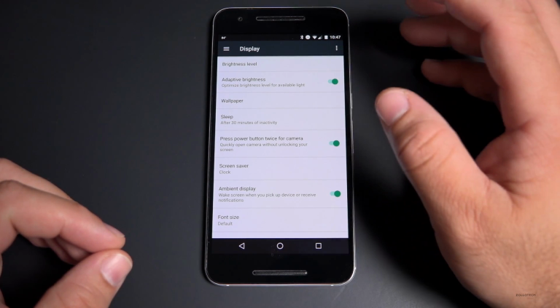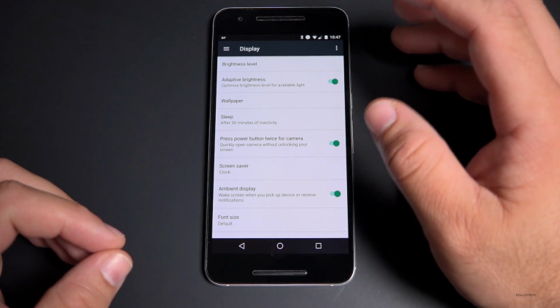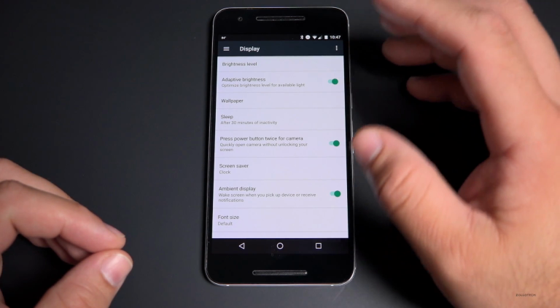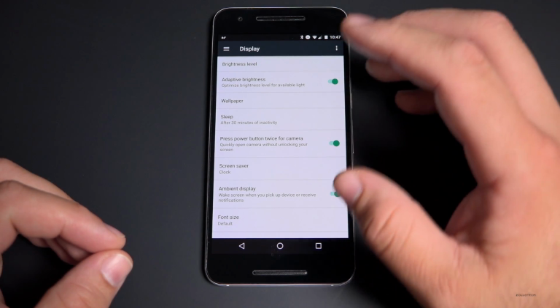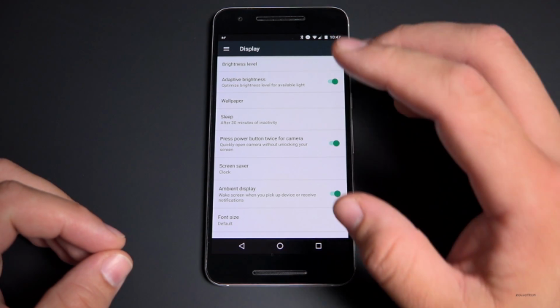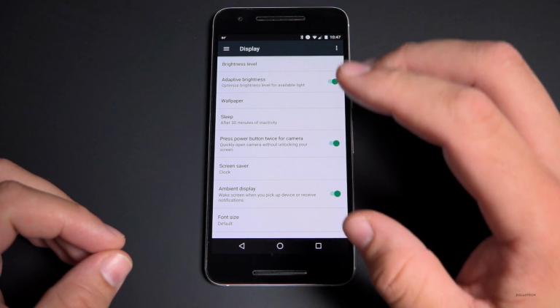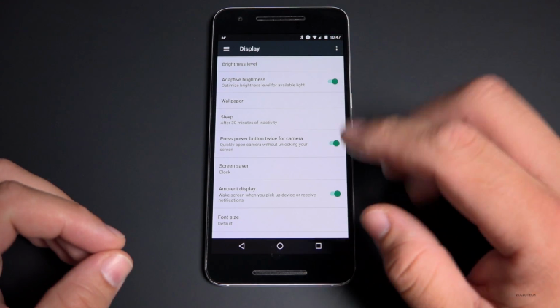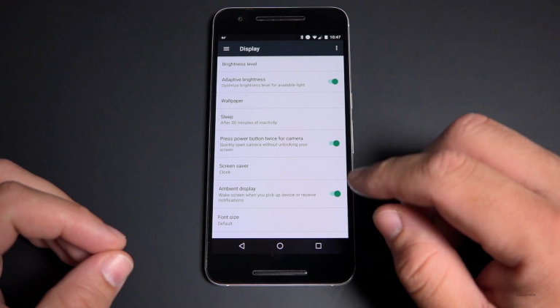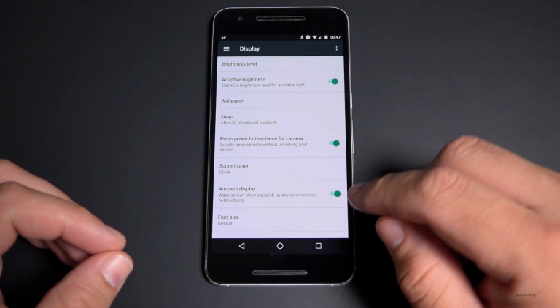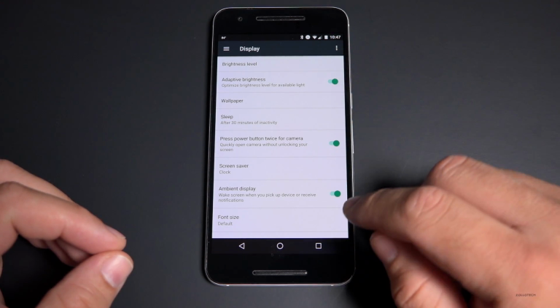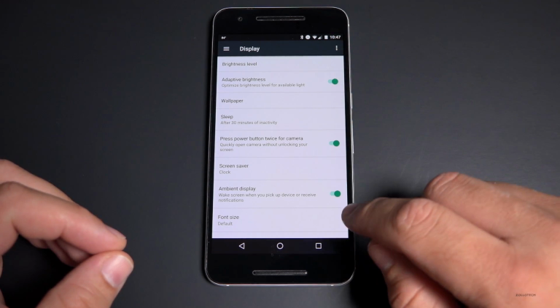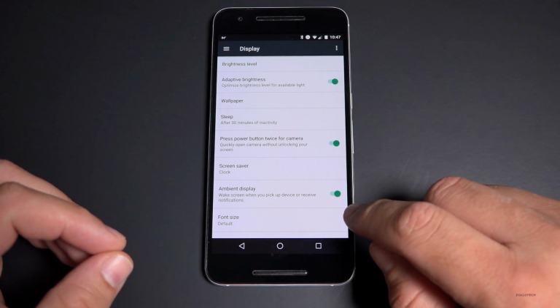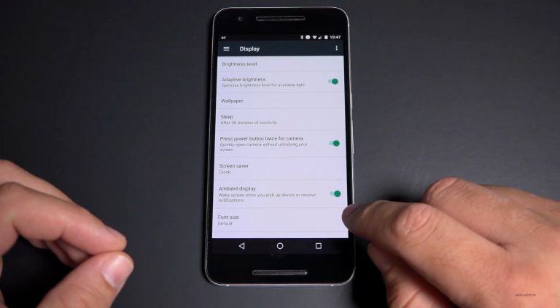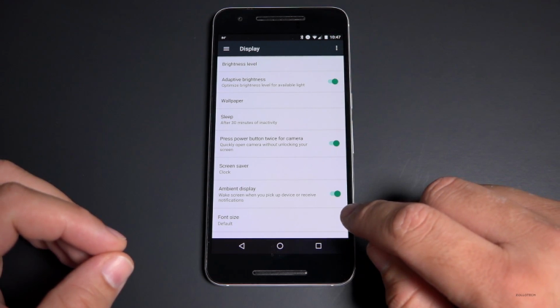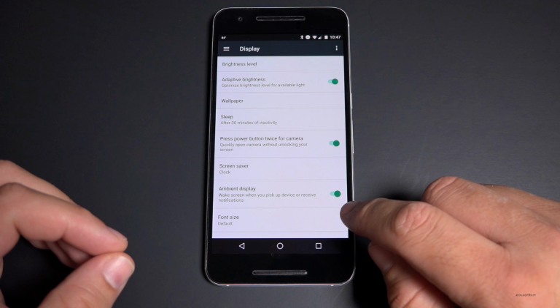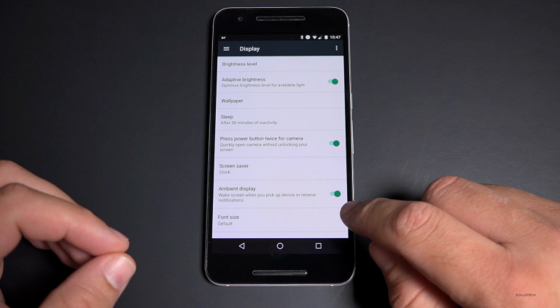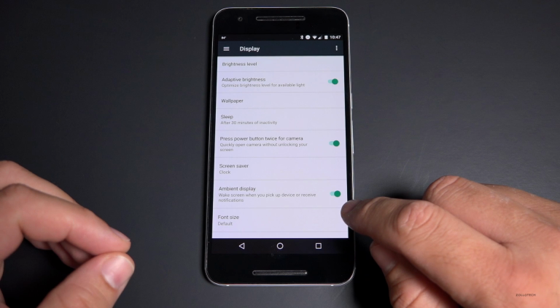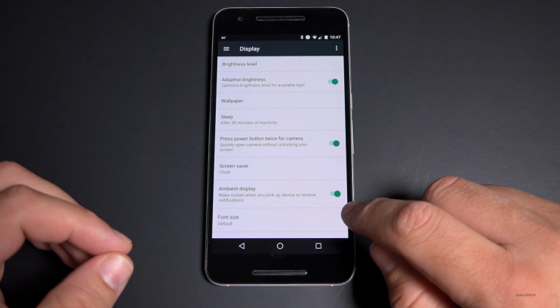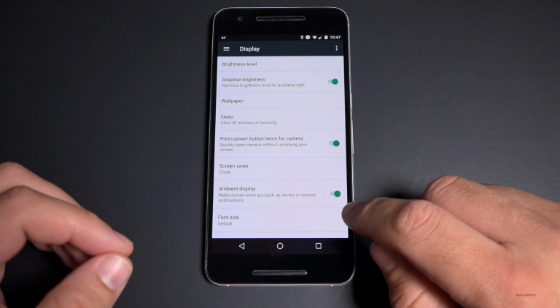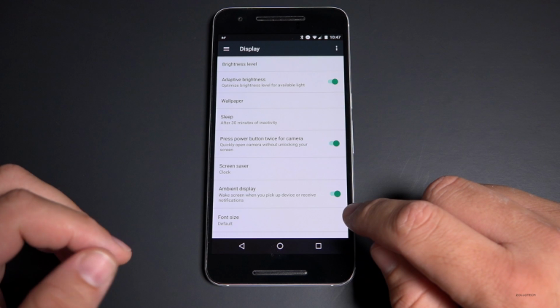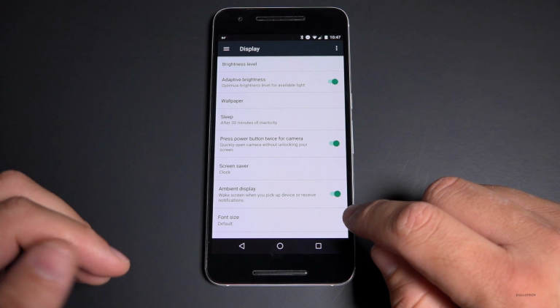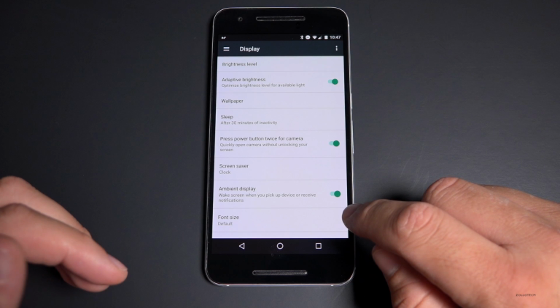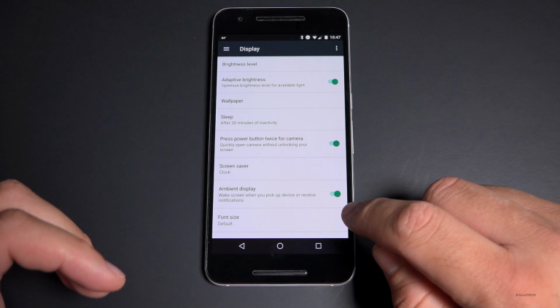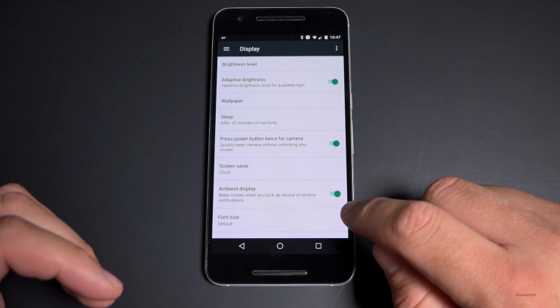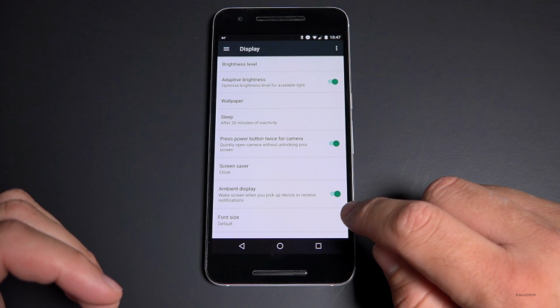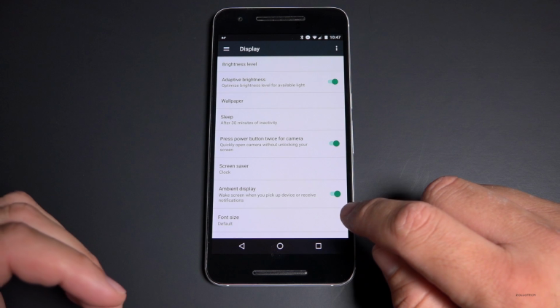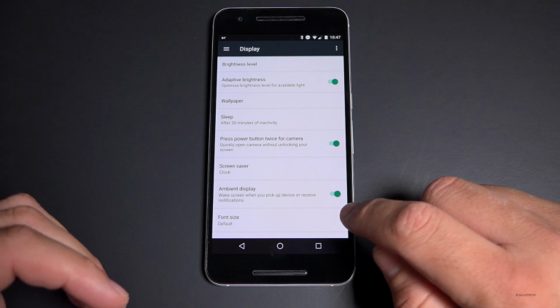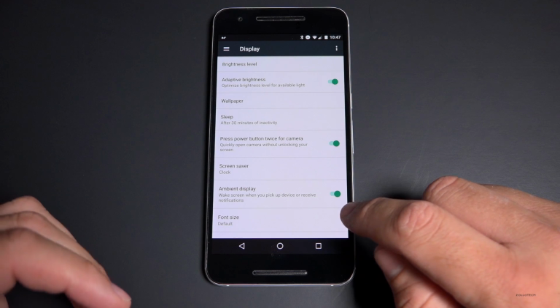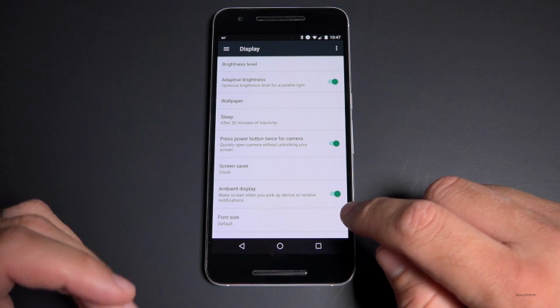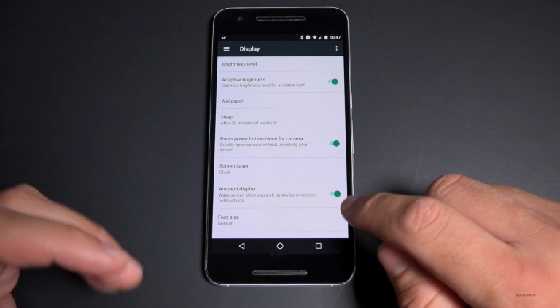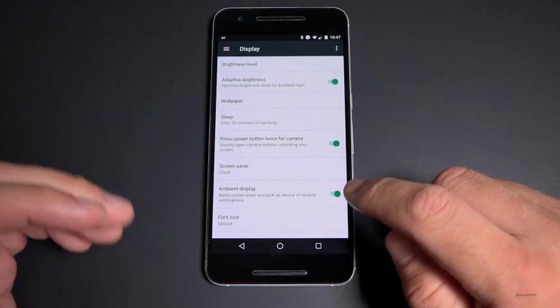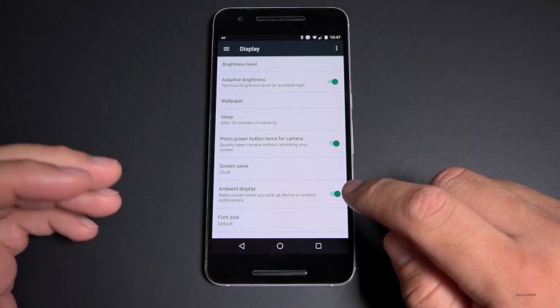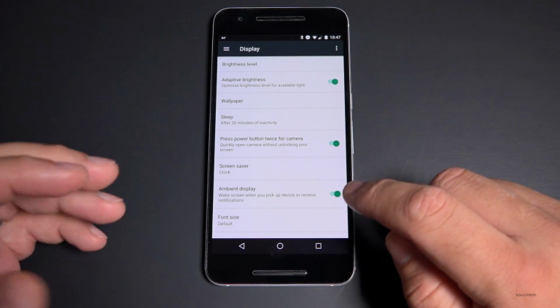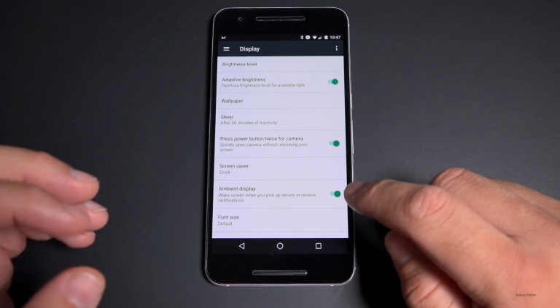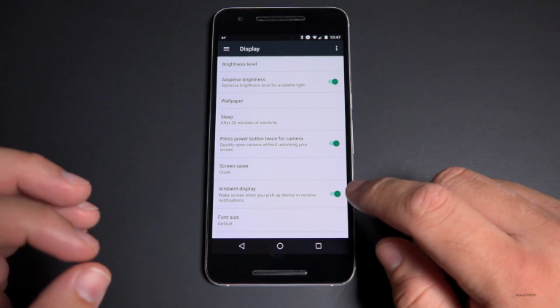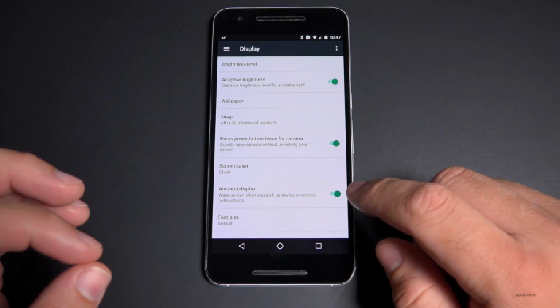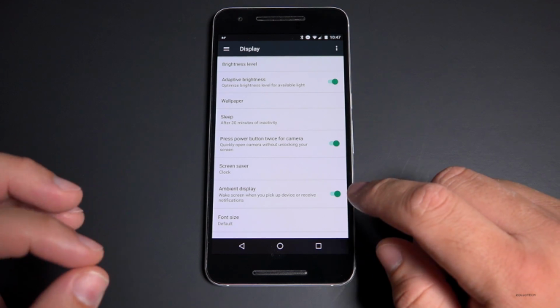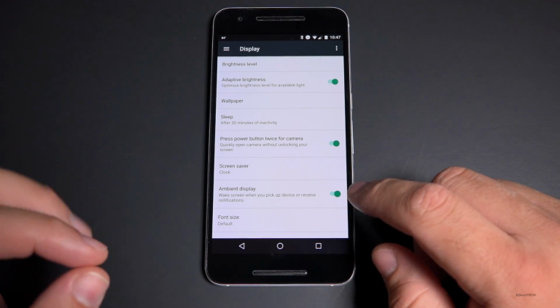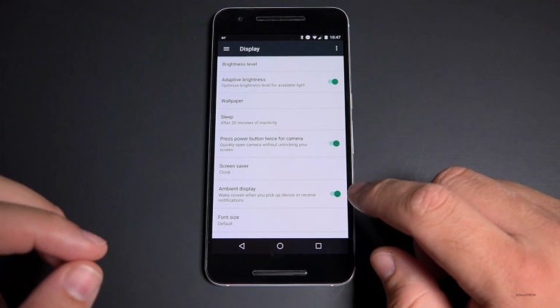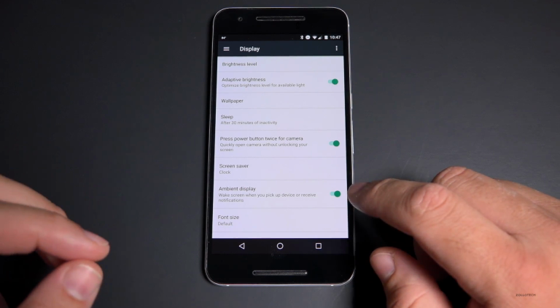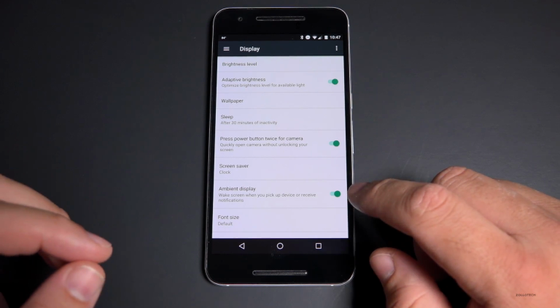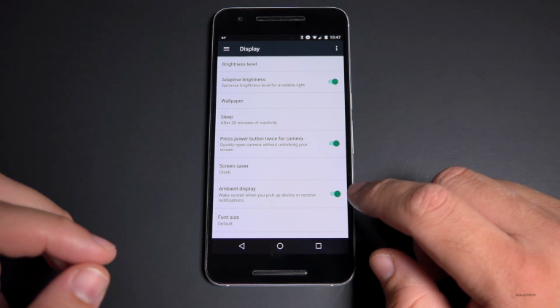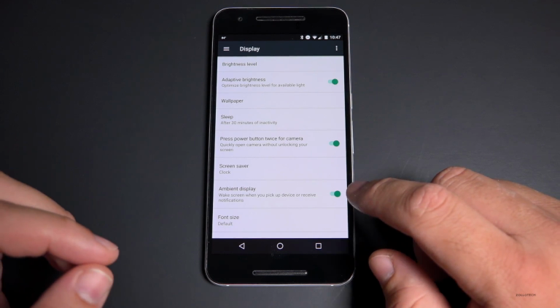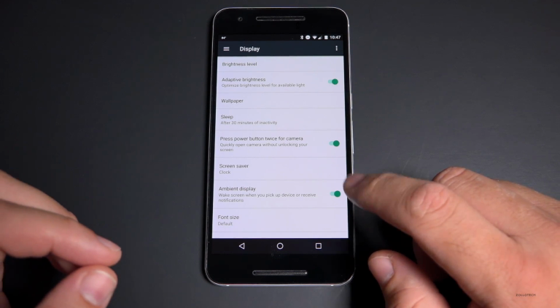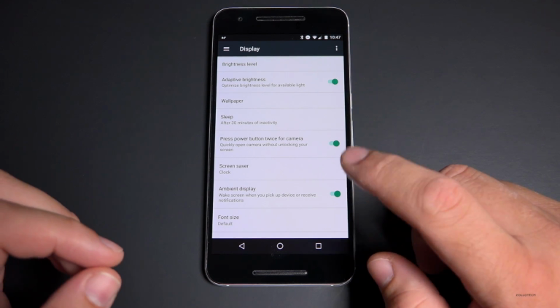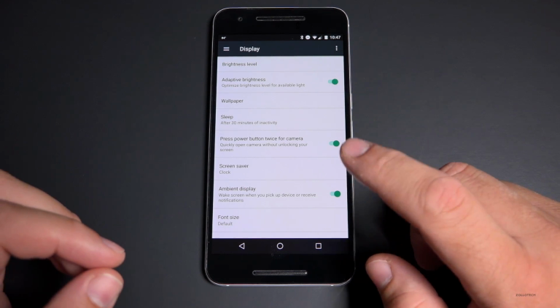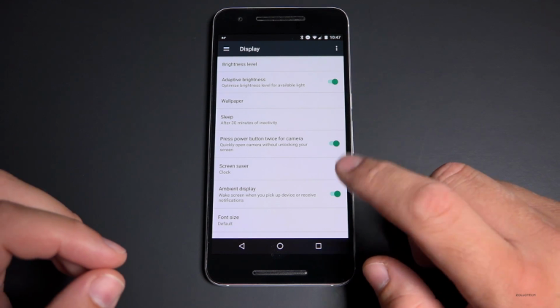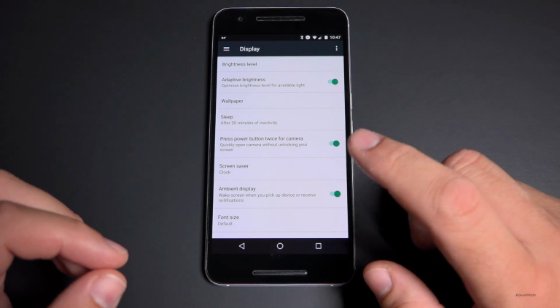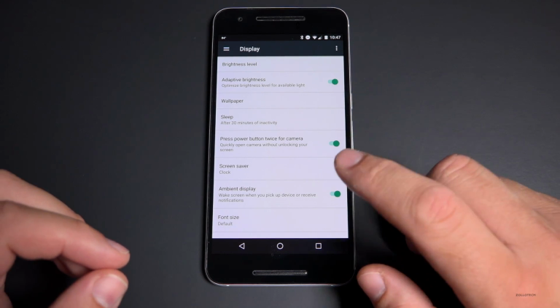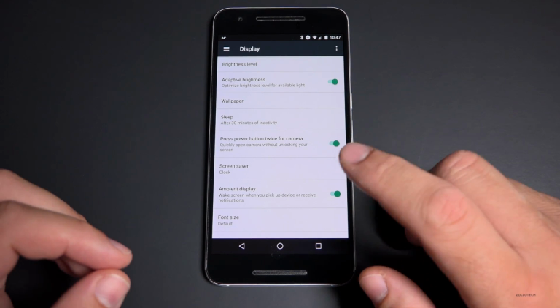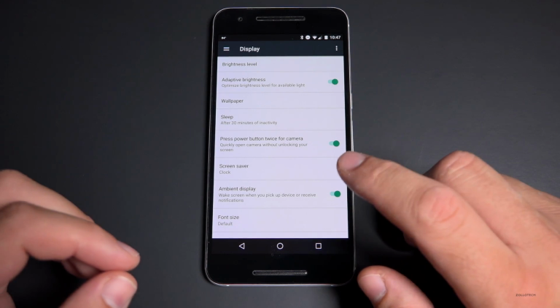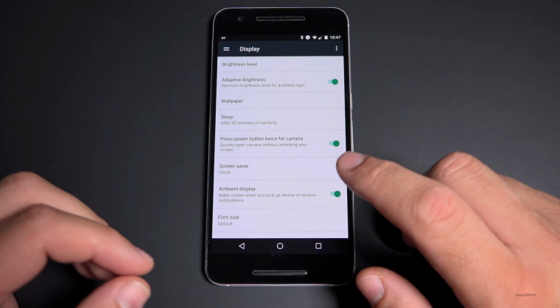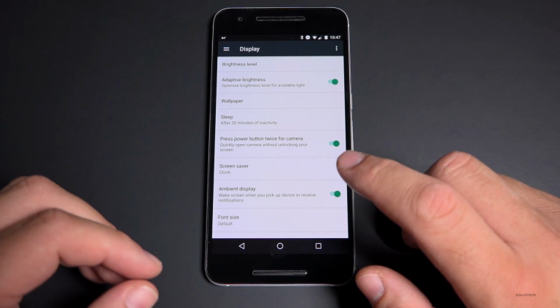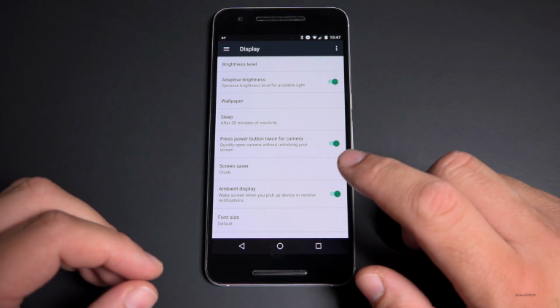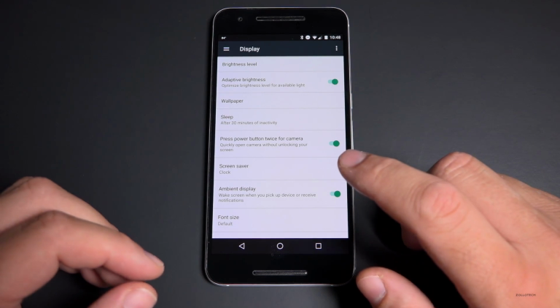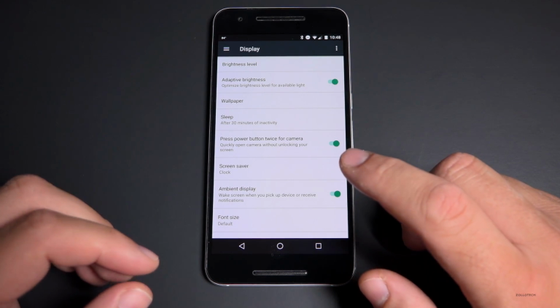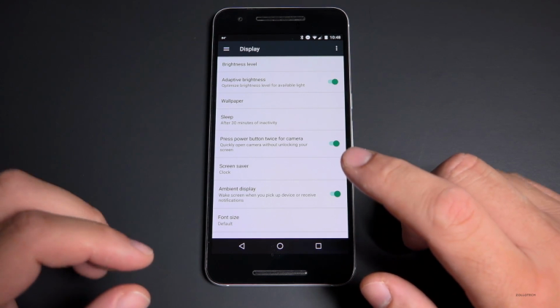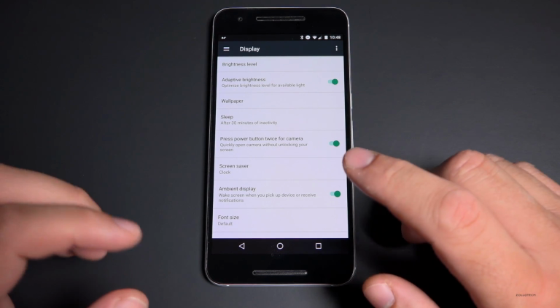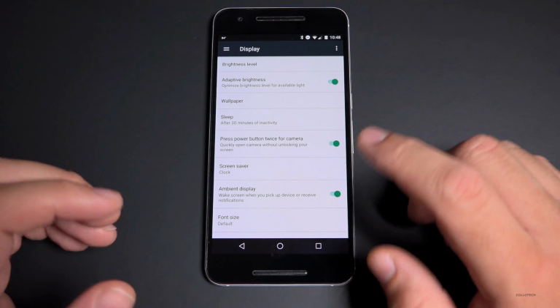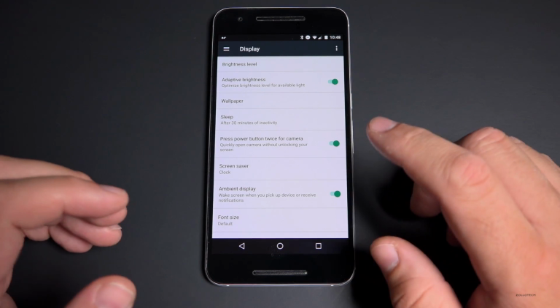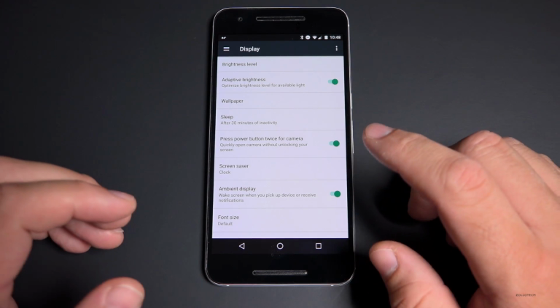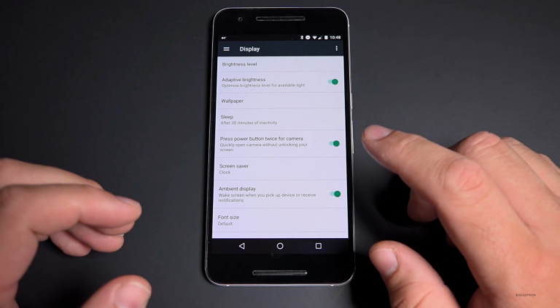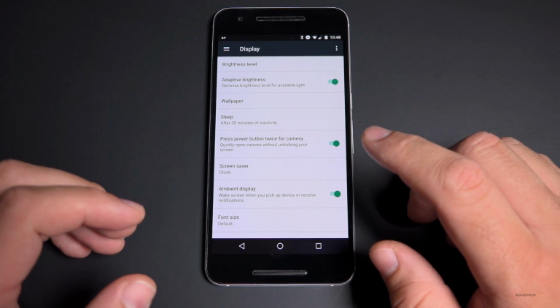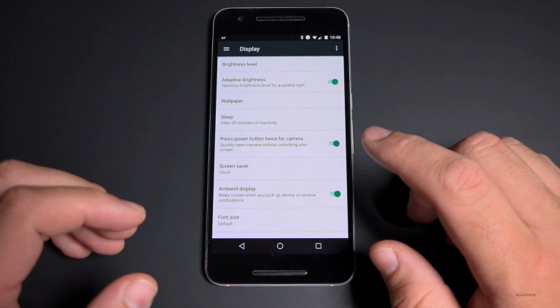Speaking of the display, you can also turn off ambient display if you want to save a little bit of extra battery, although this doesn't use very much.